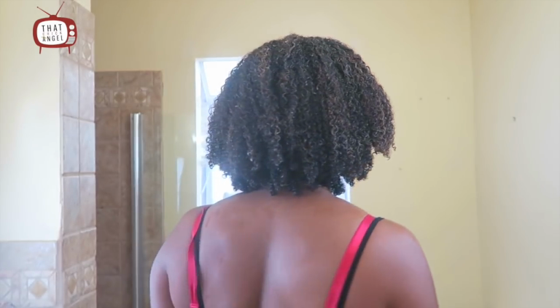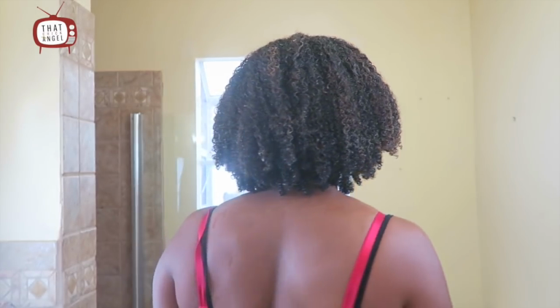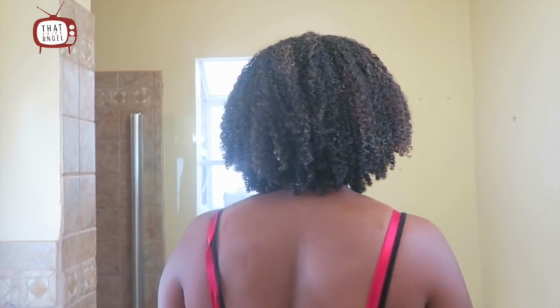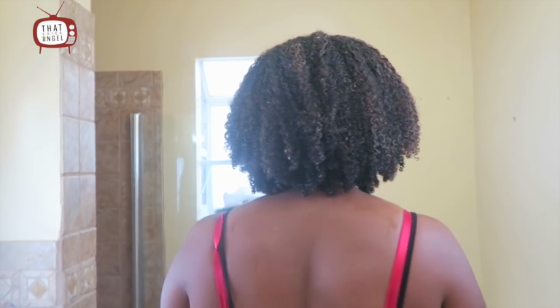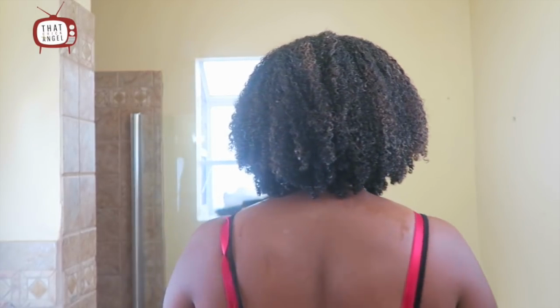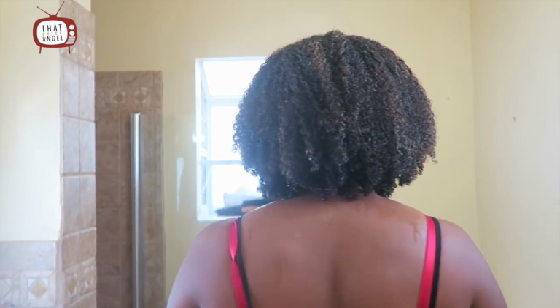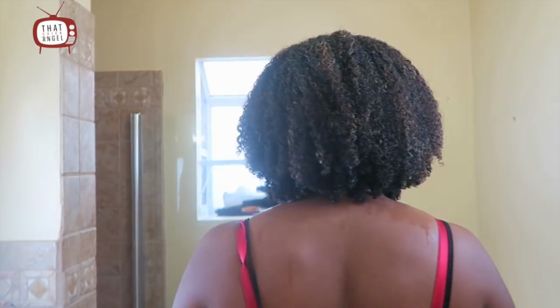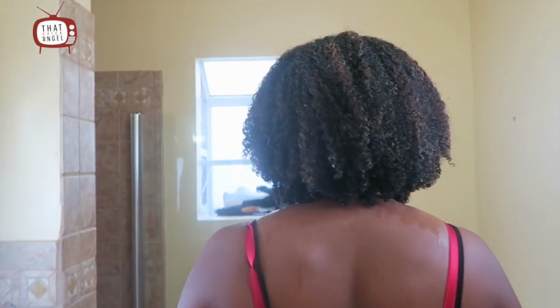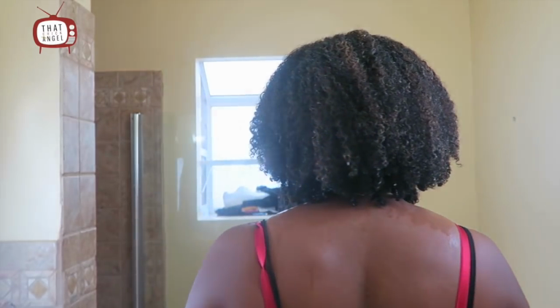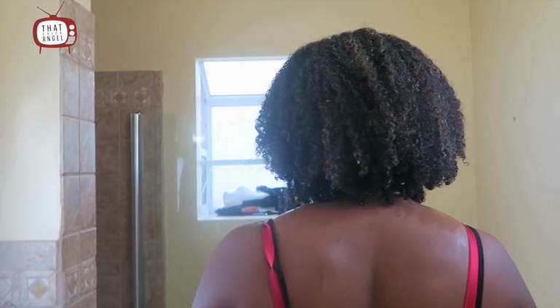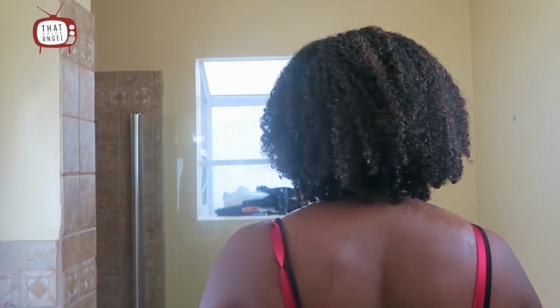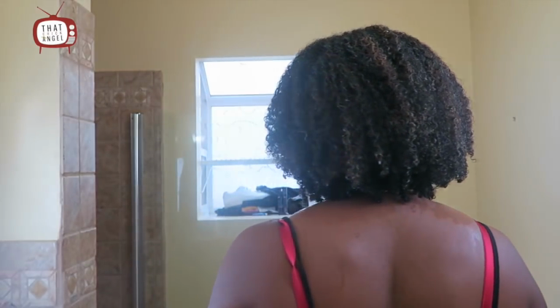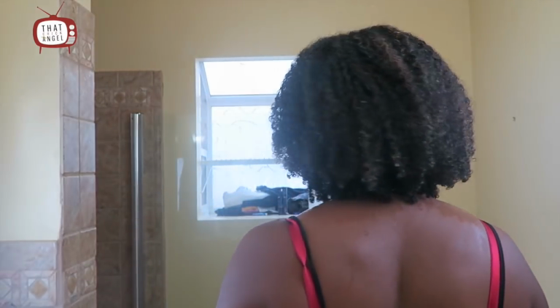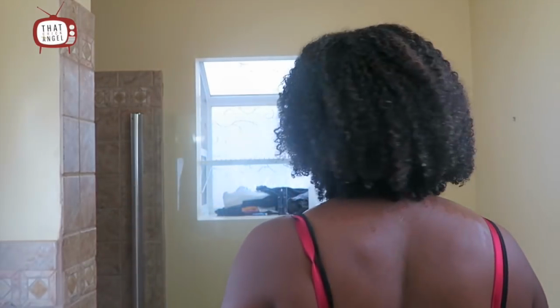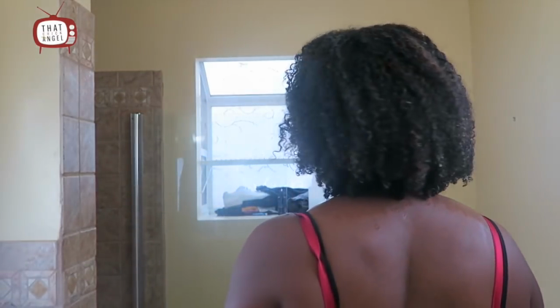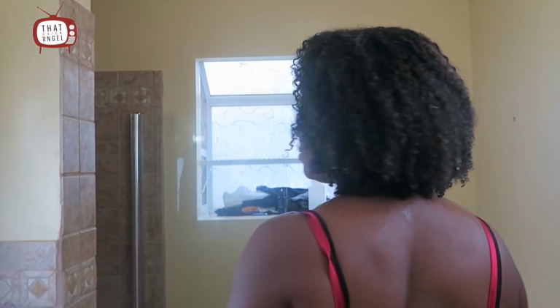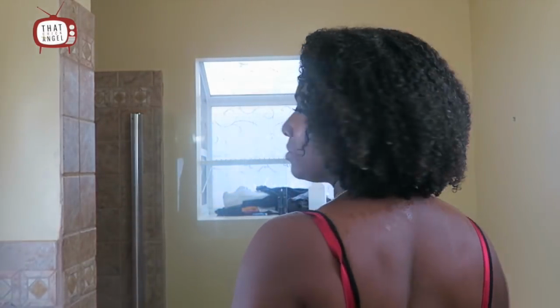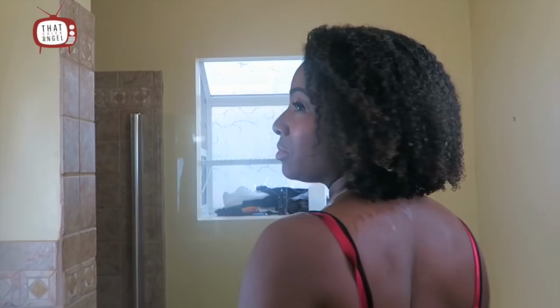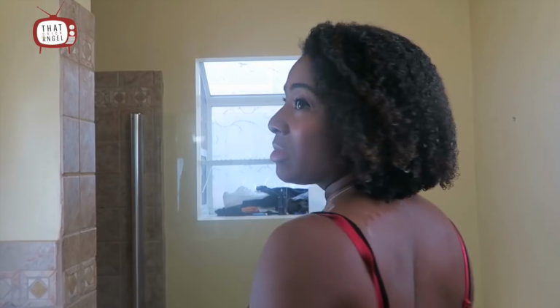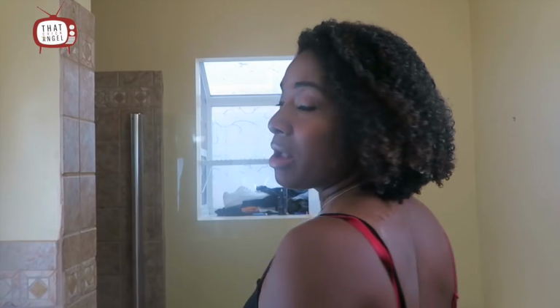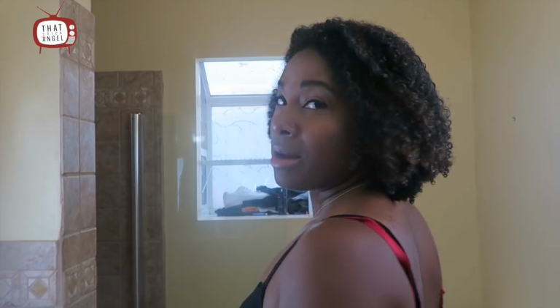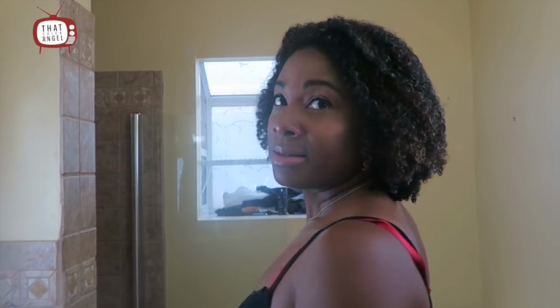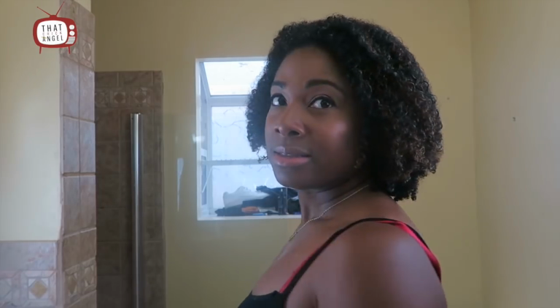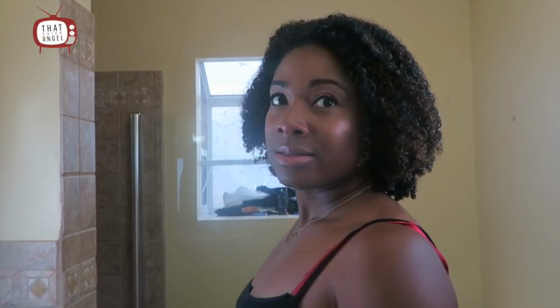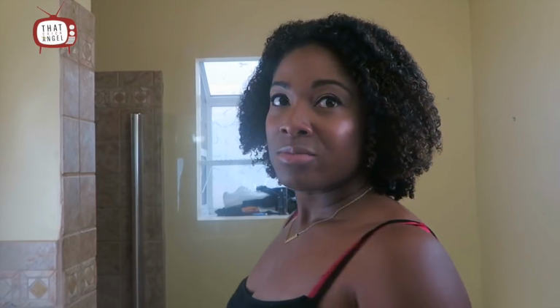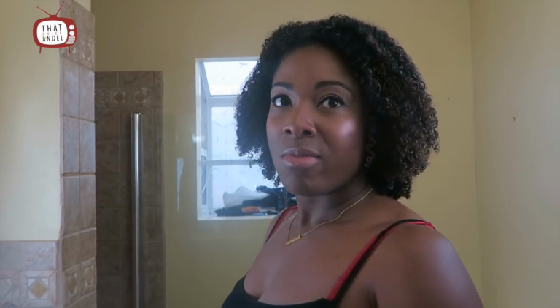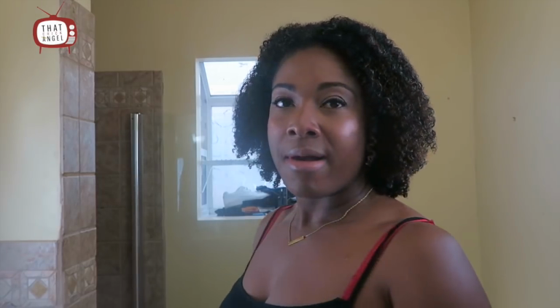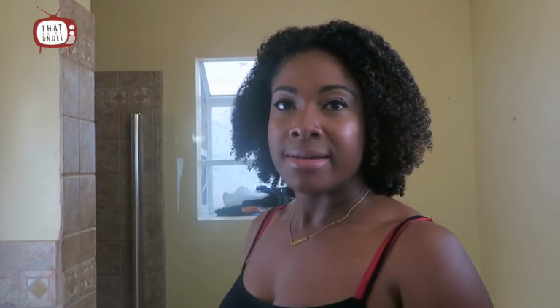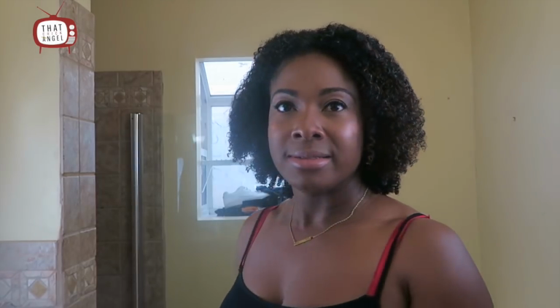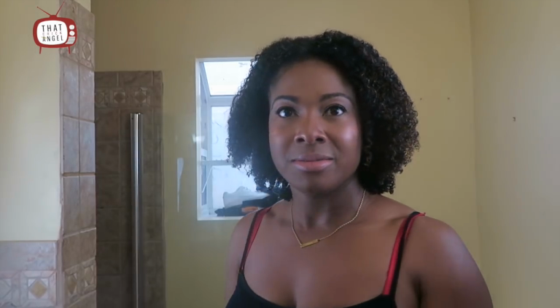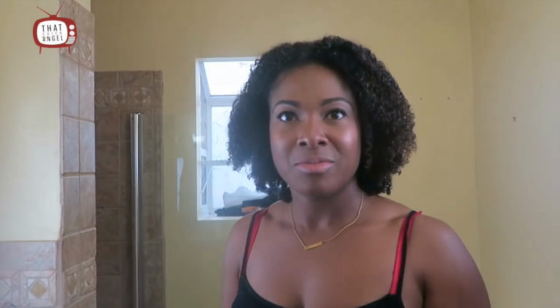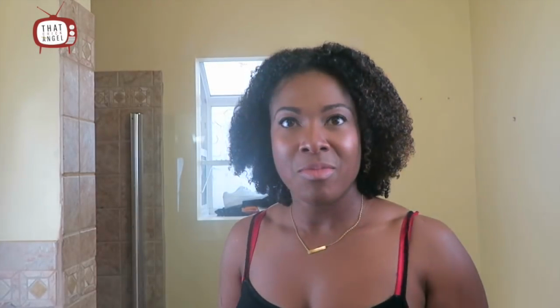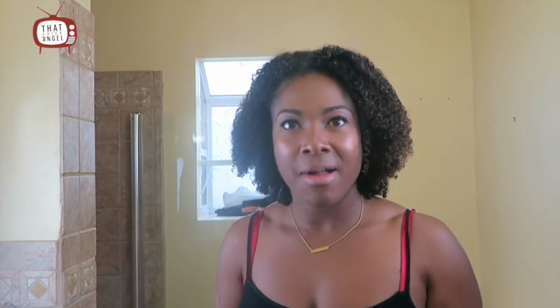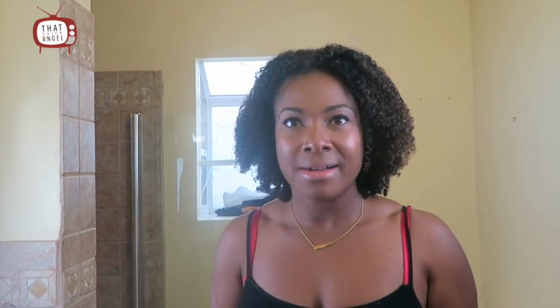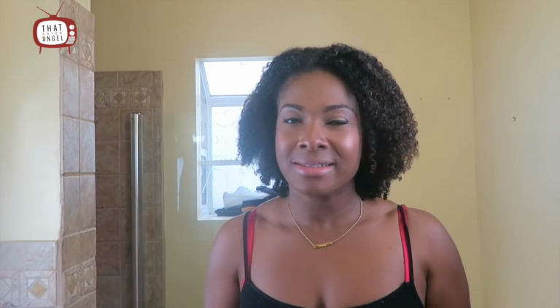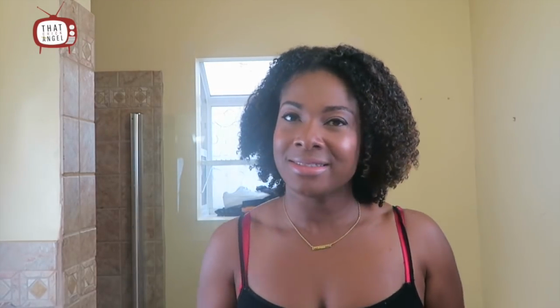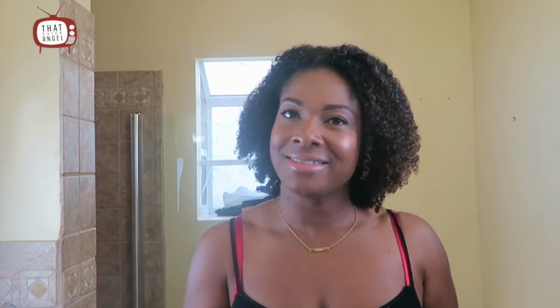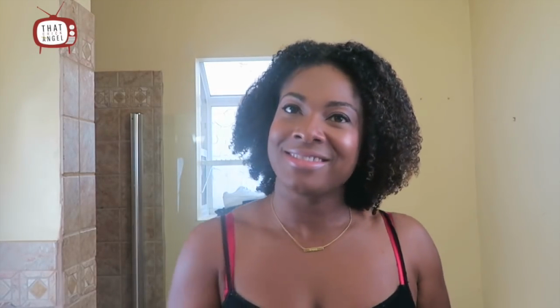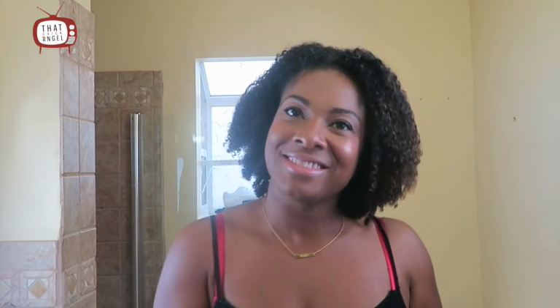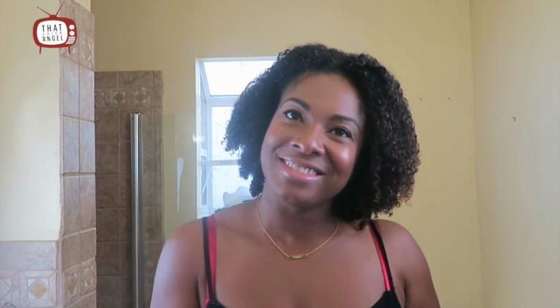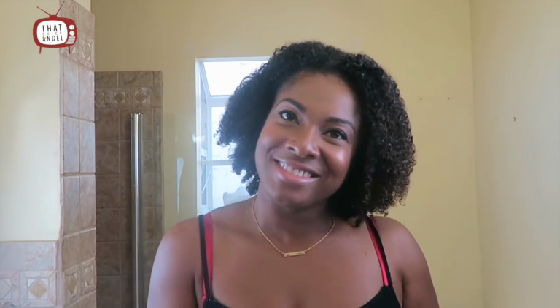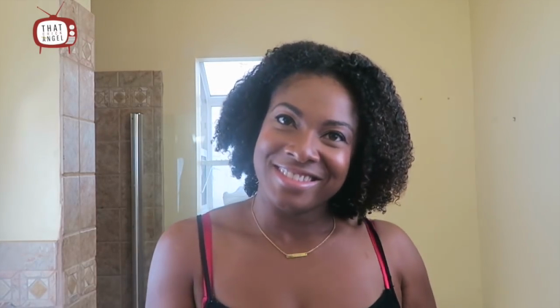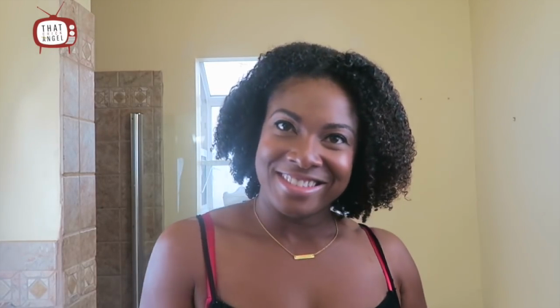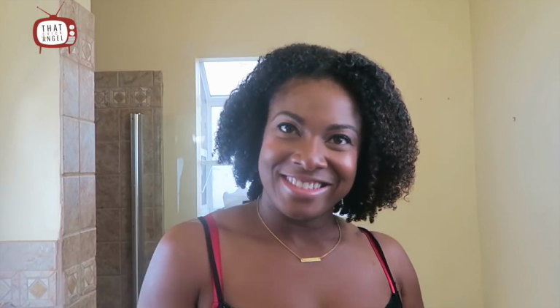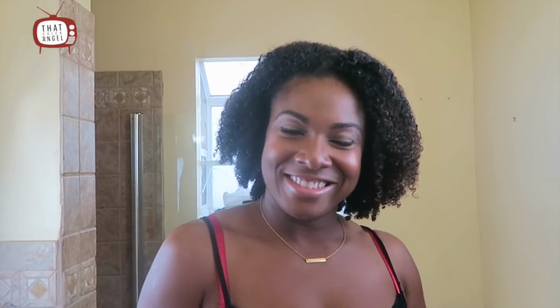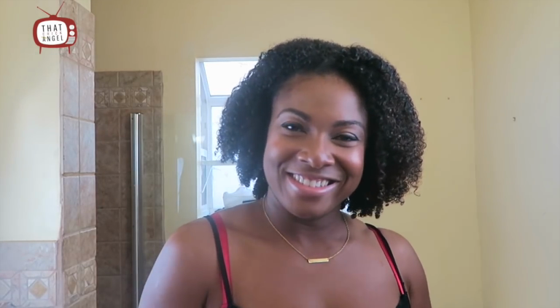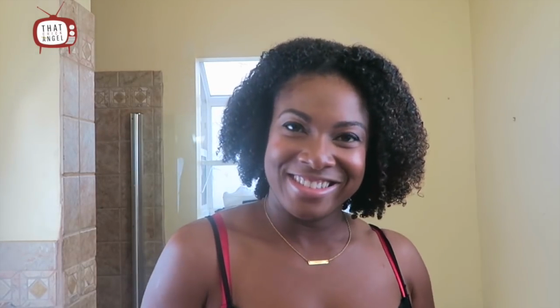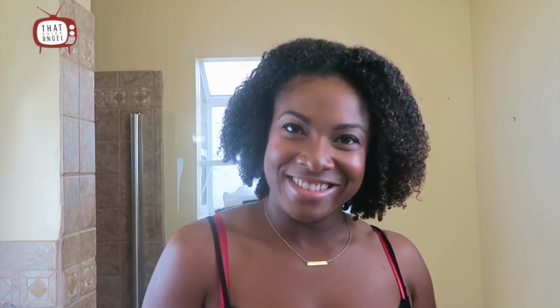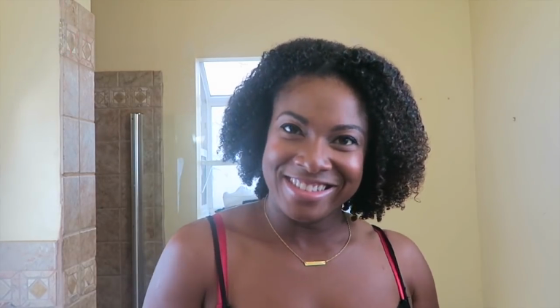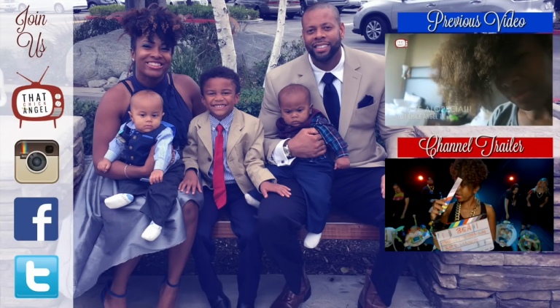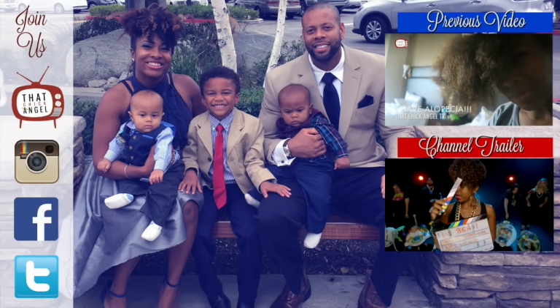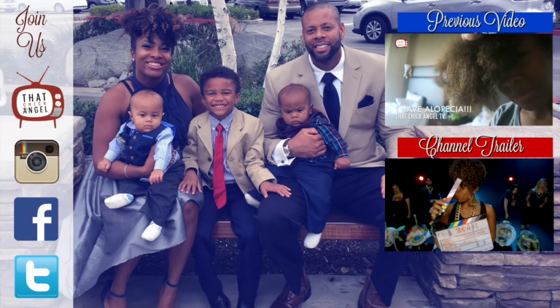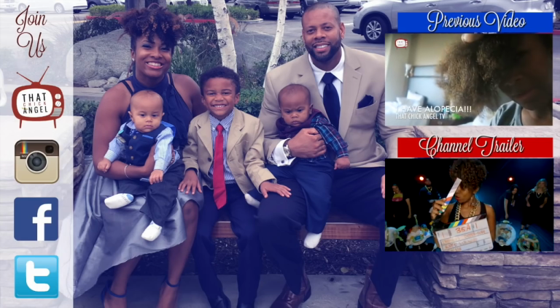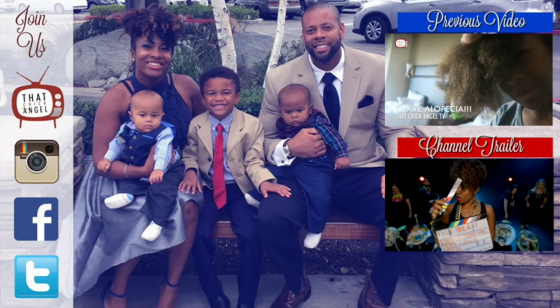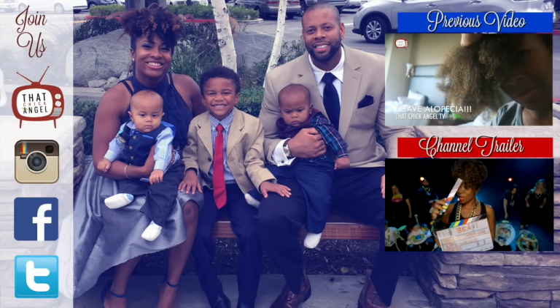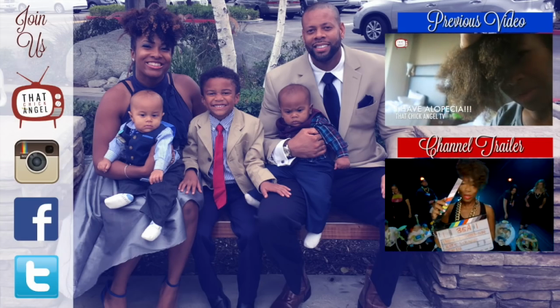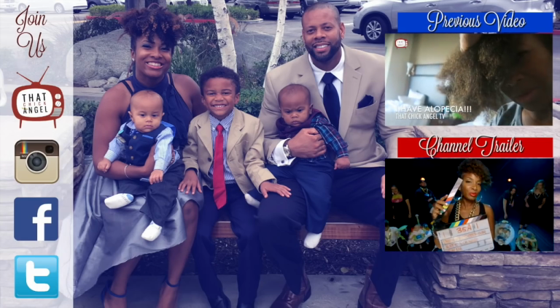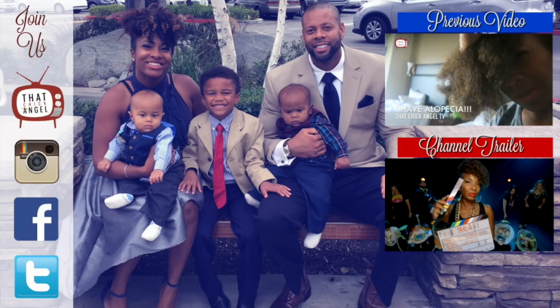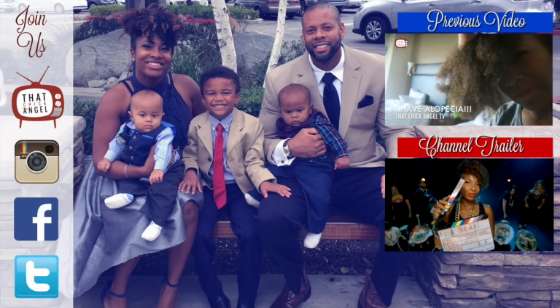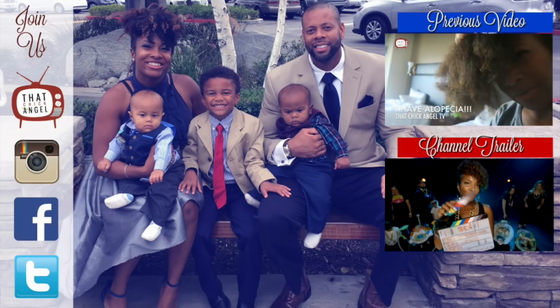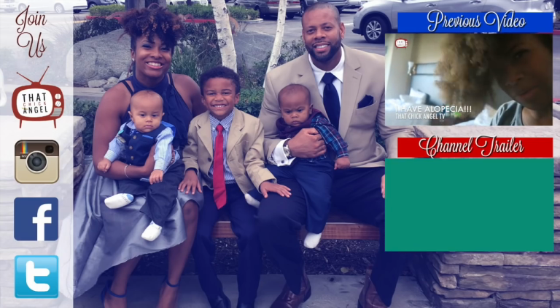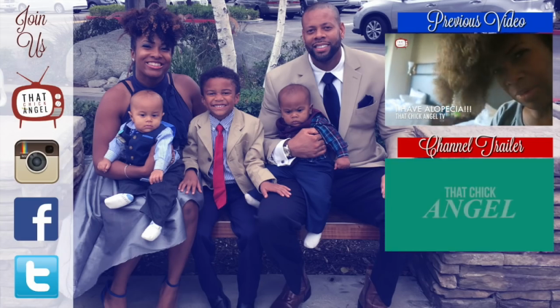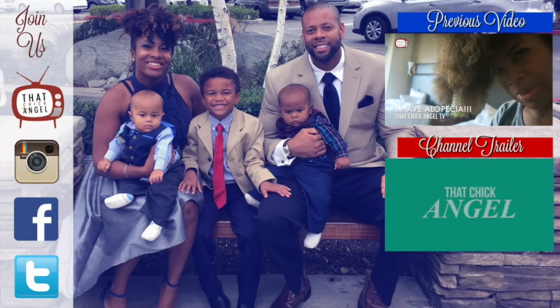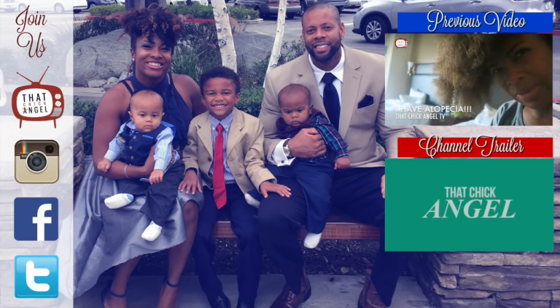It looks like an extra juicy curl for a little bit but my curls be popping. Let me know if you want me to make any other natural hair tutorials — bye guys!